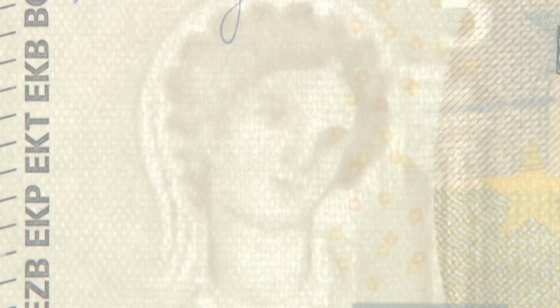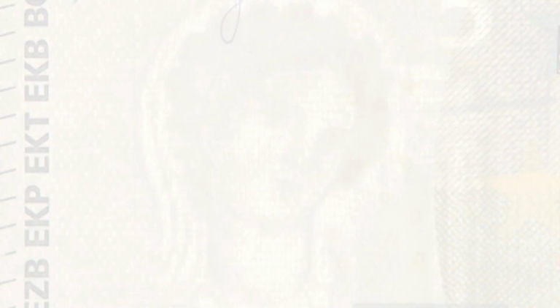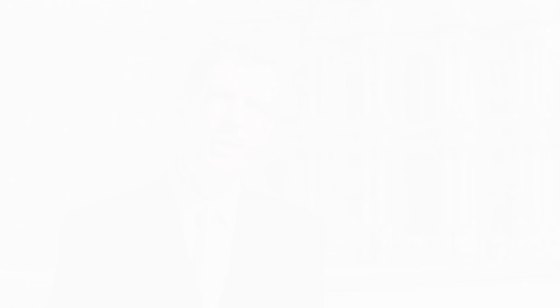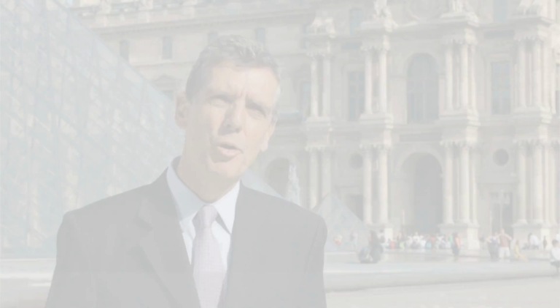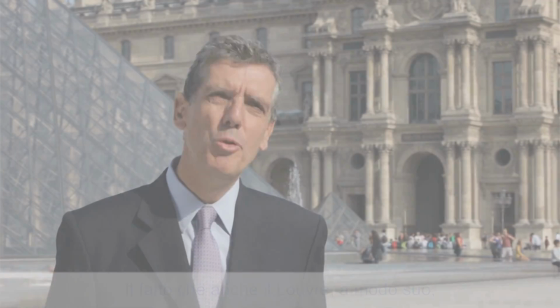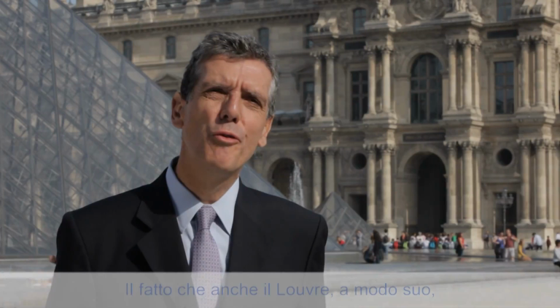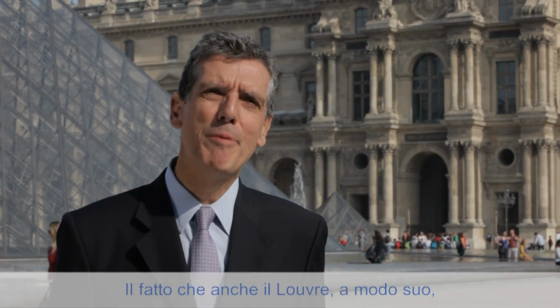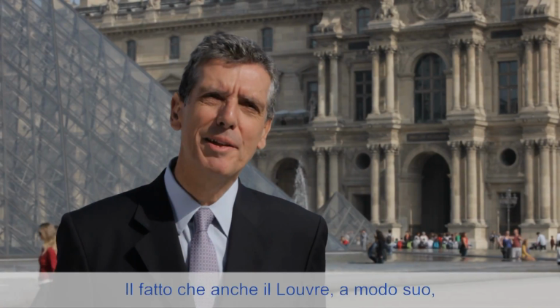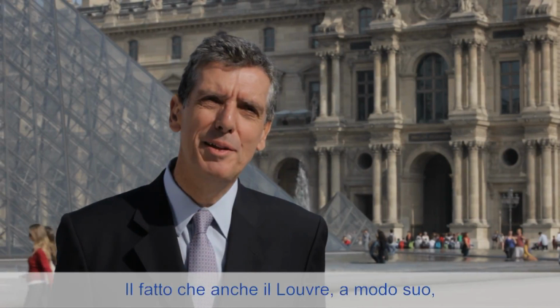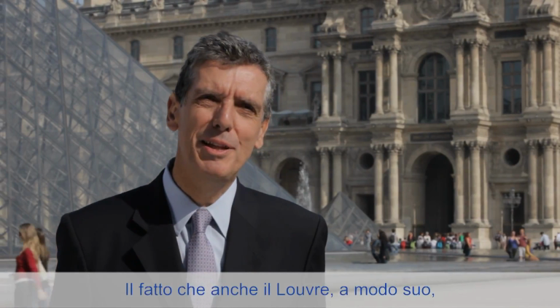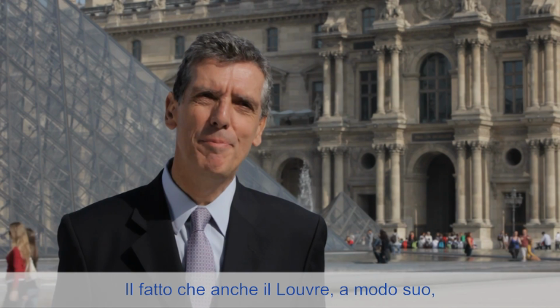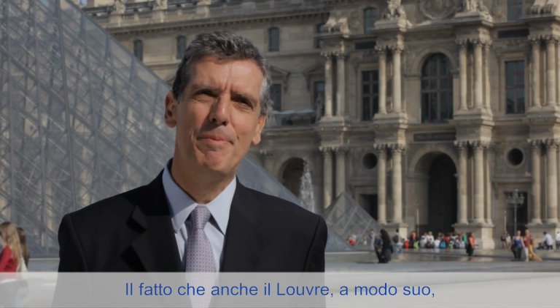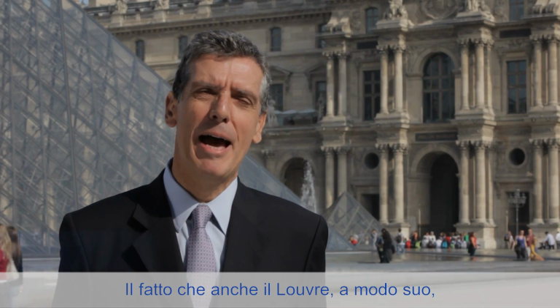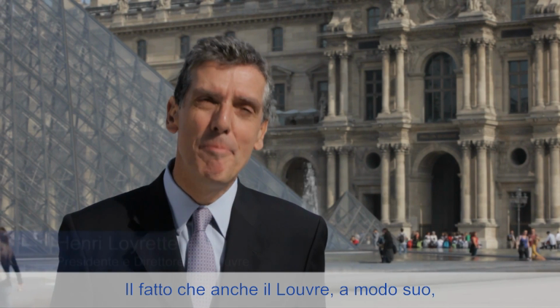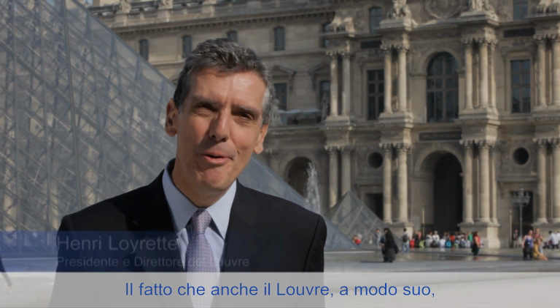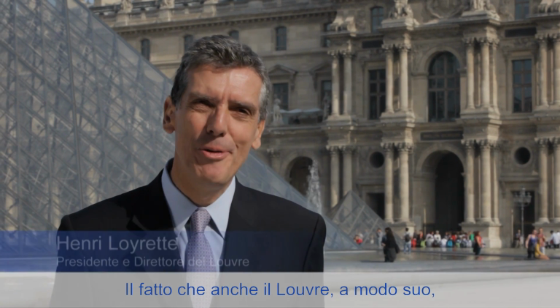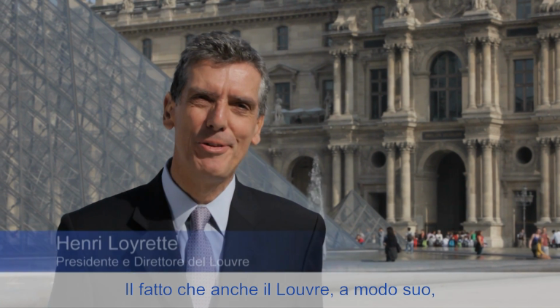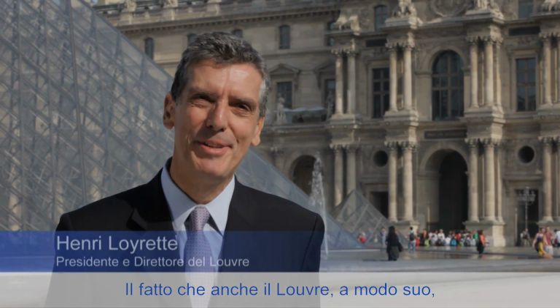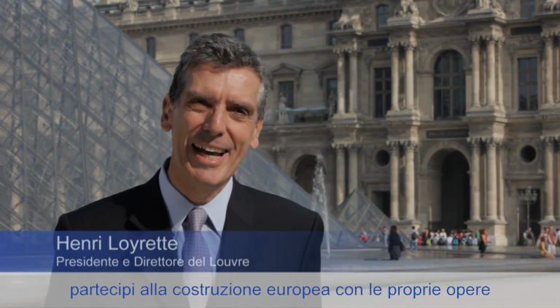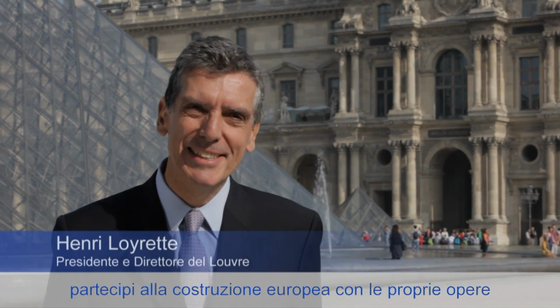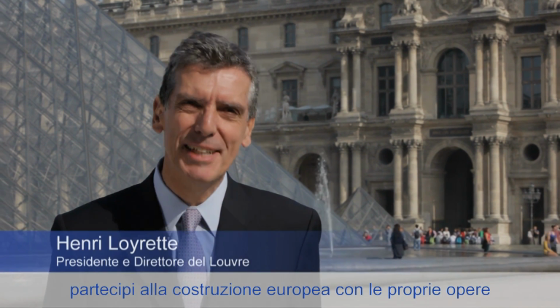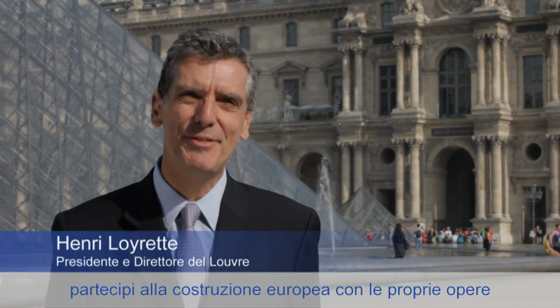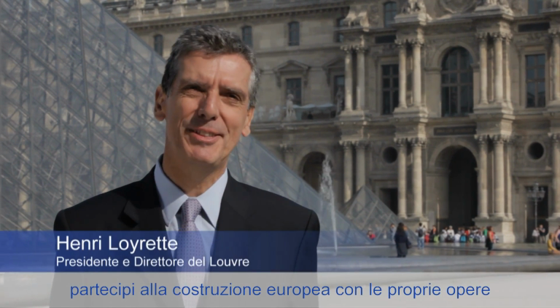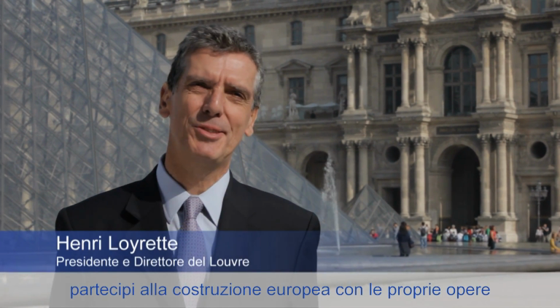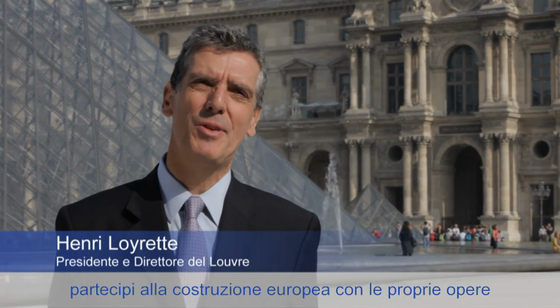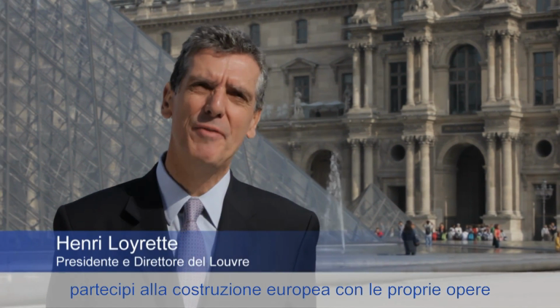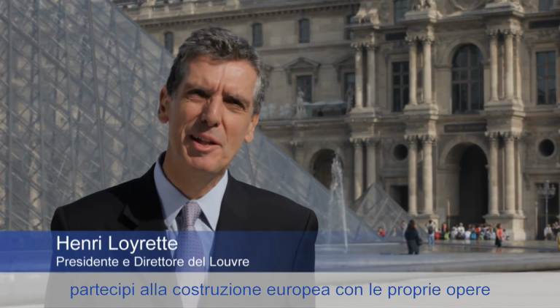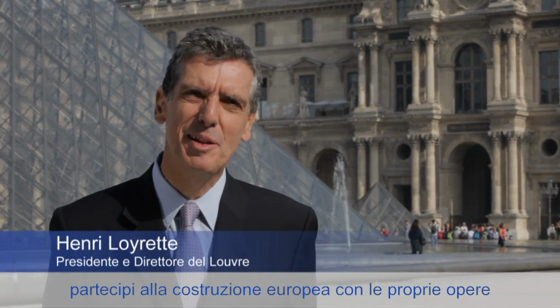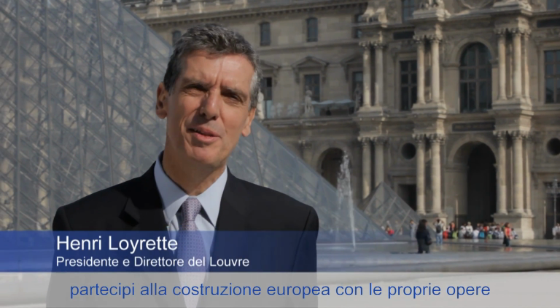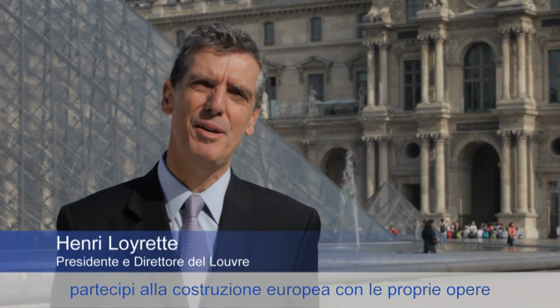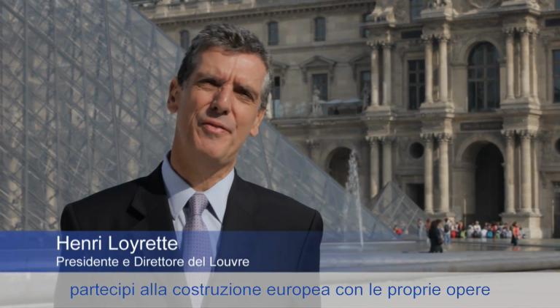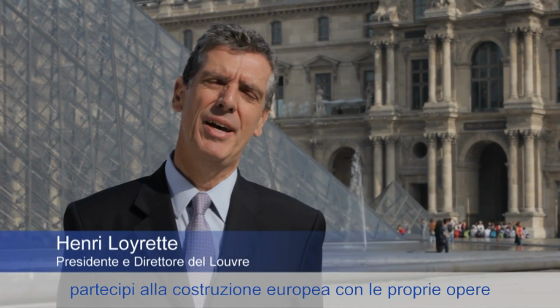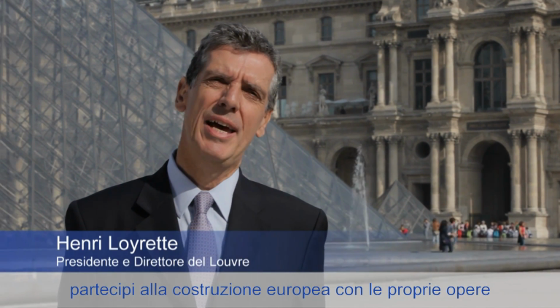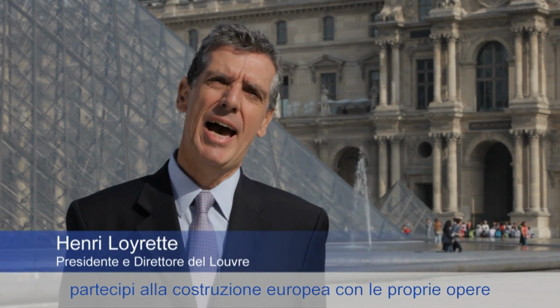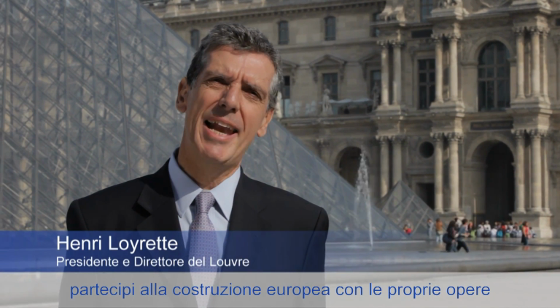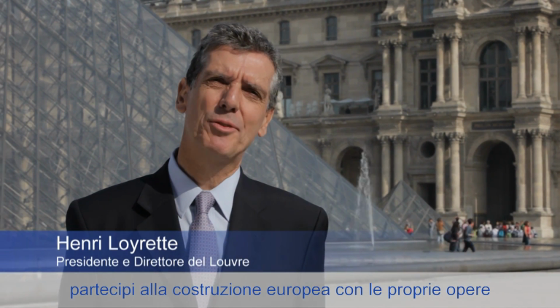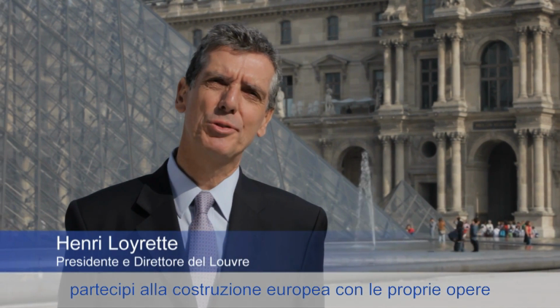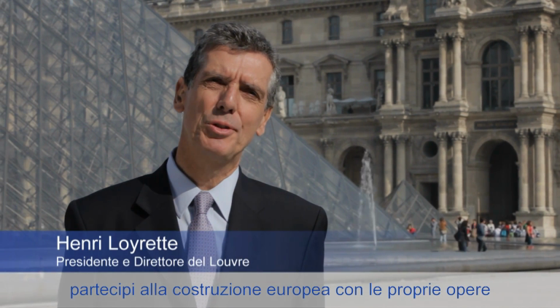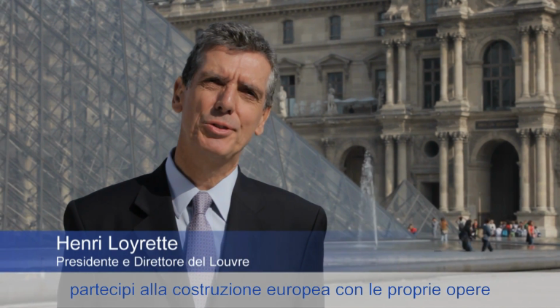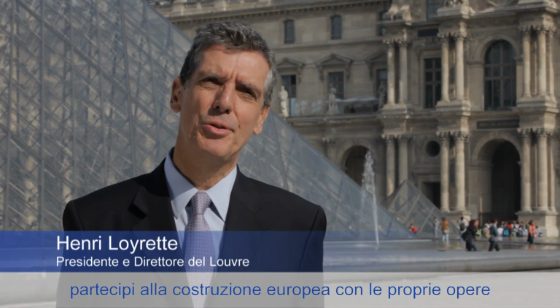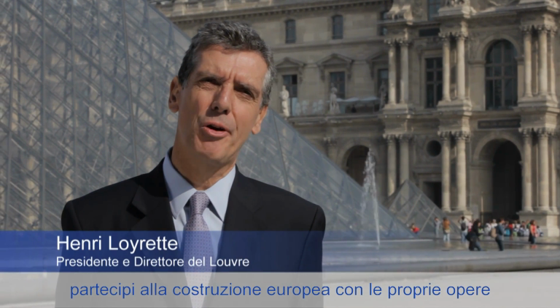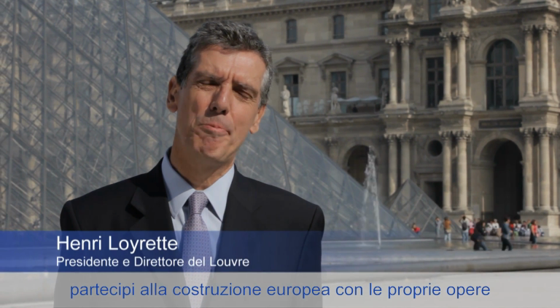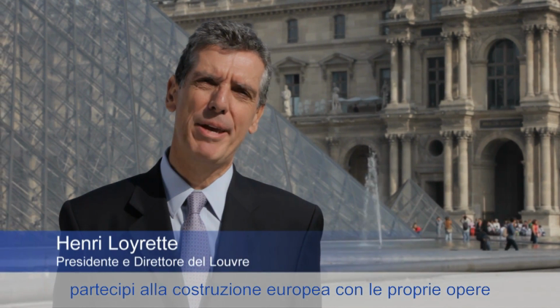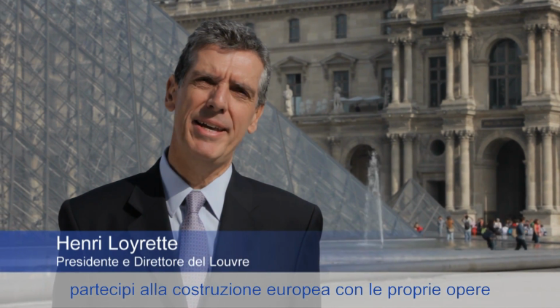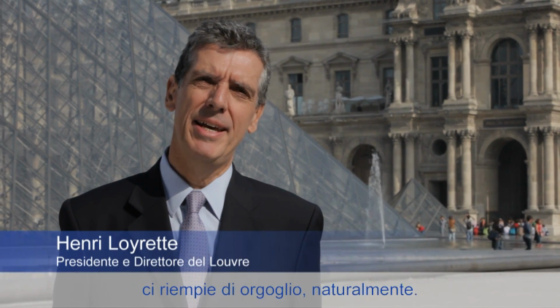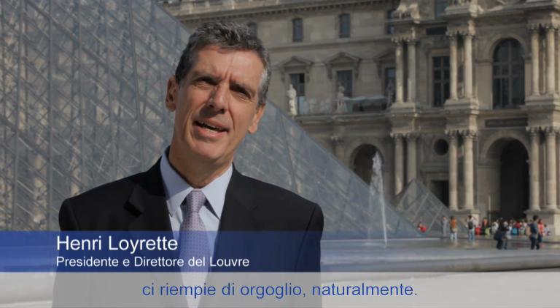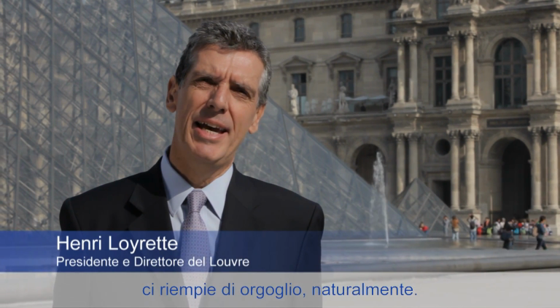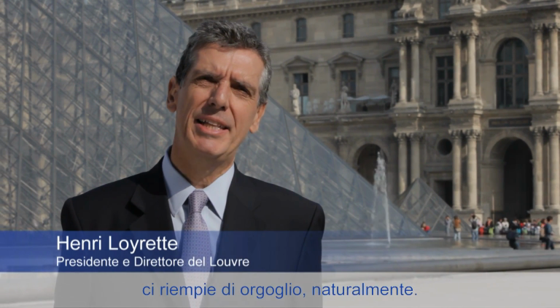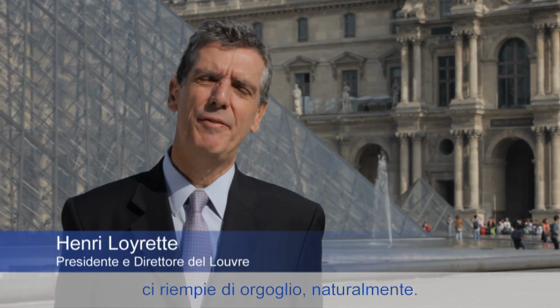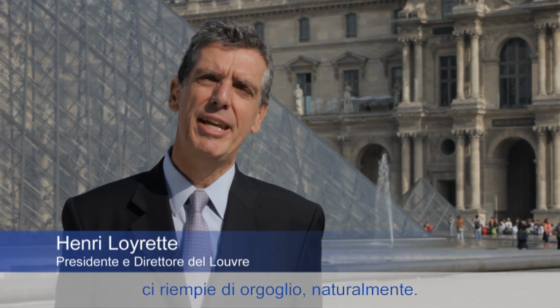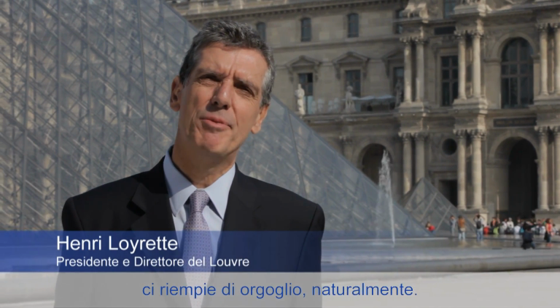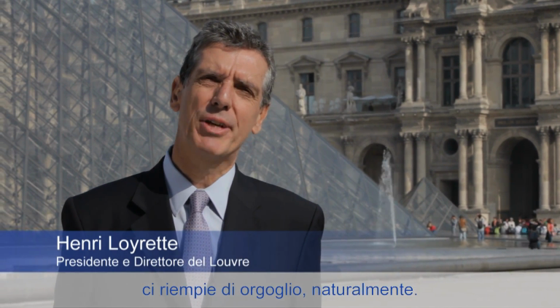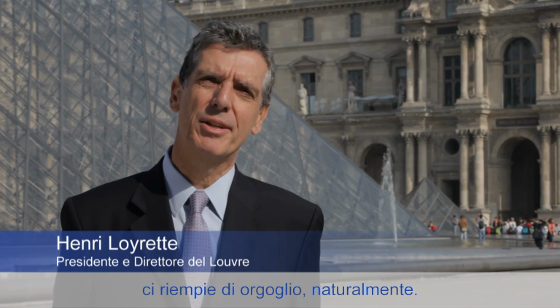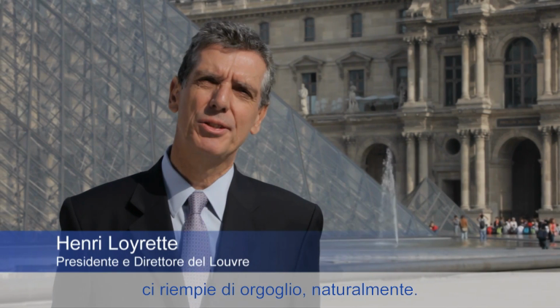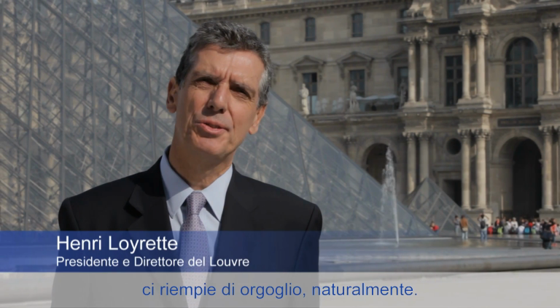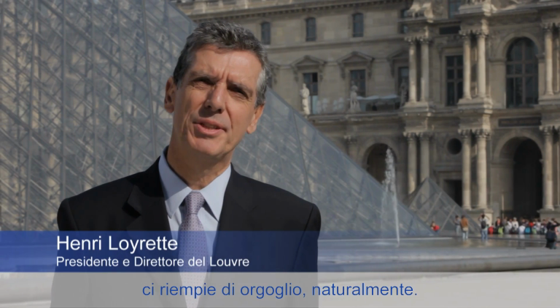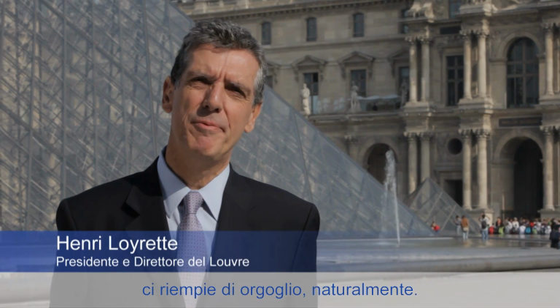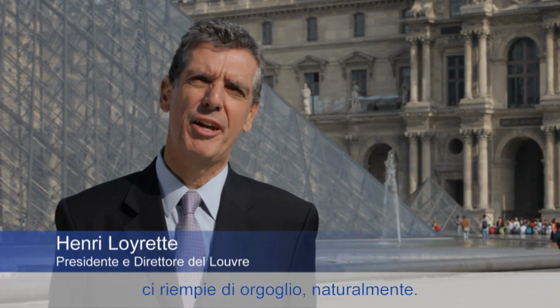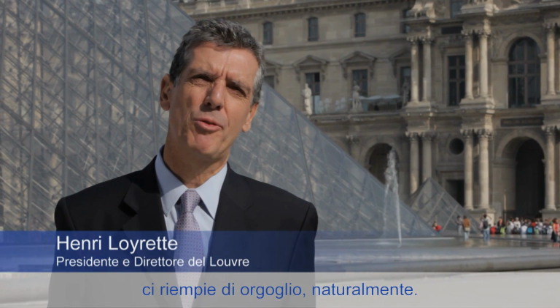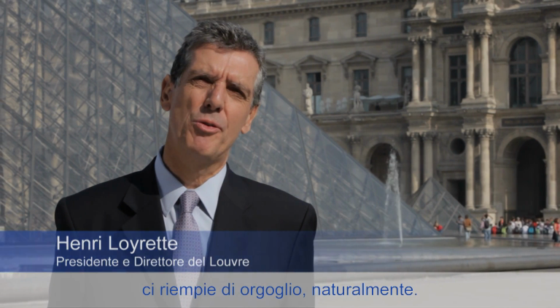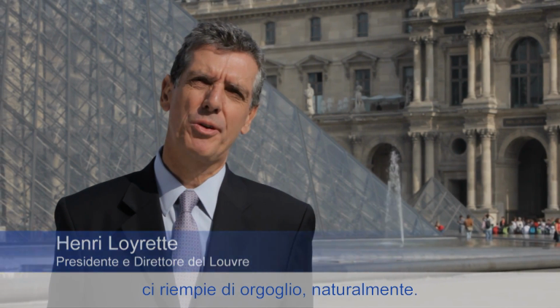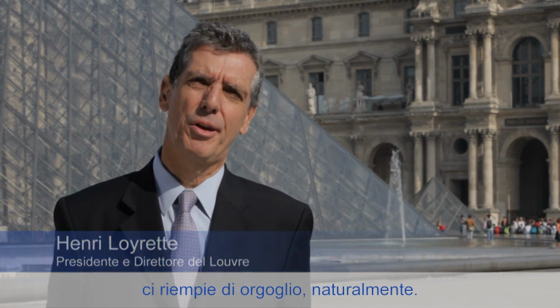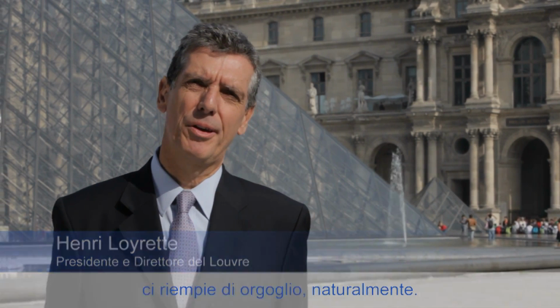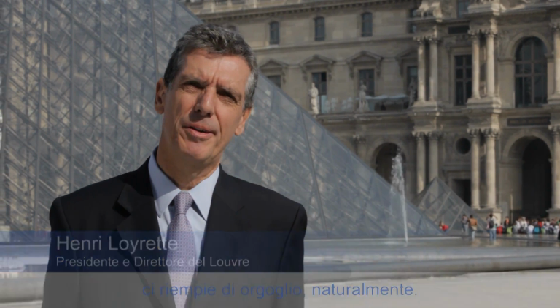Que le Louvre participe un peu, je dirais, à sa façon avec ses œuvres à la construction européenne est évidemment quelque chose qui me va droit au cœur.